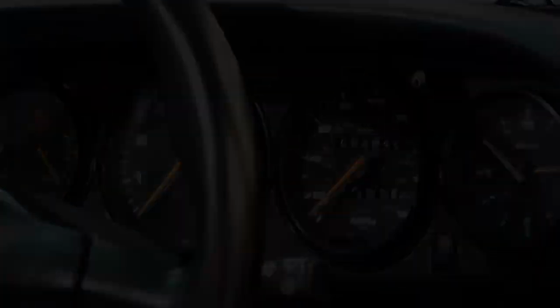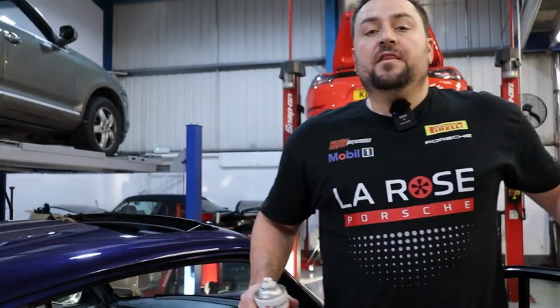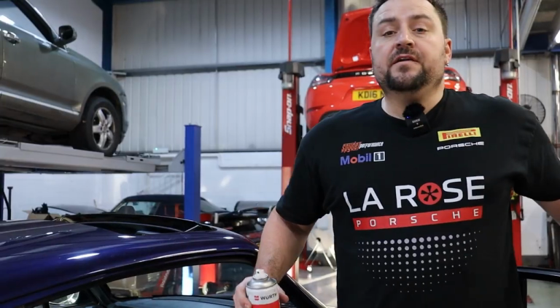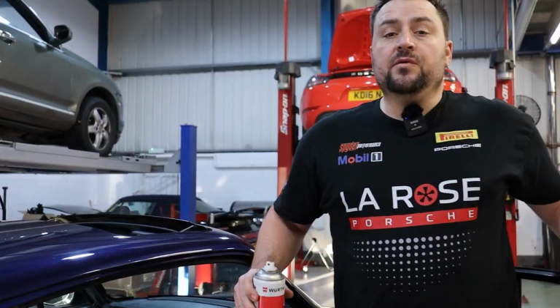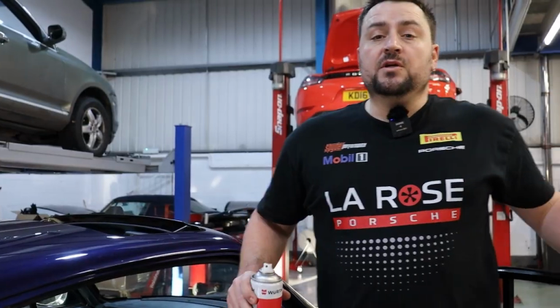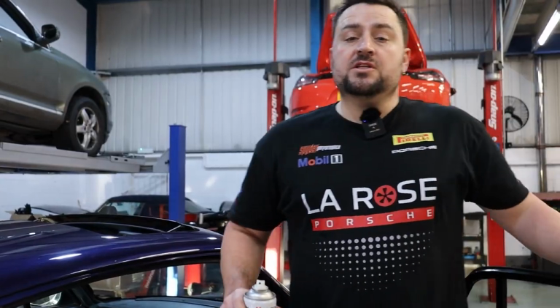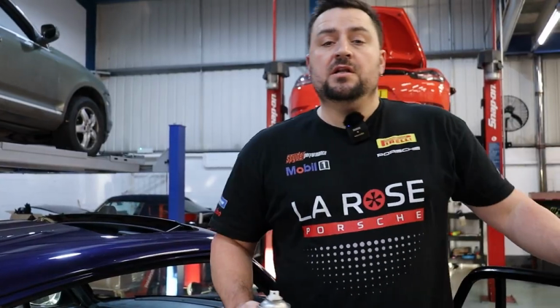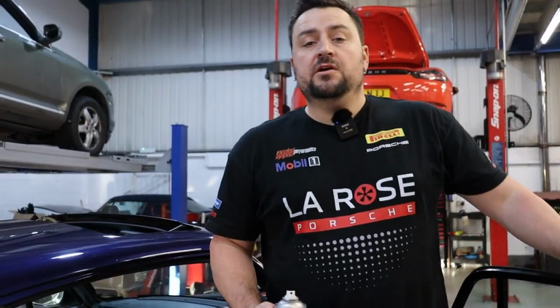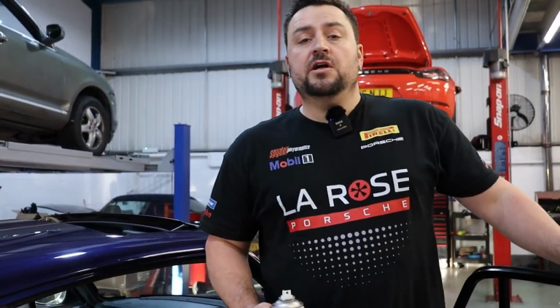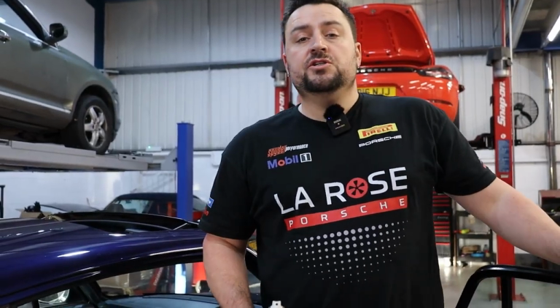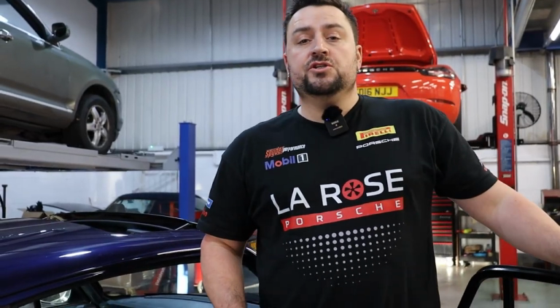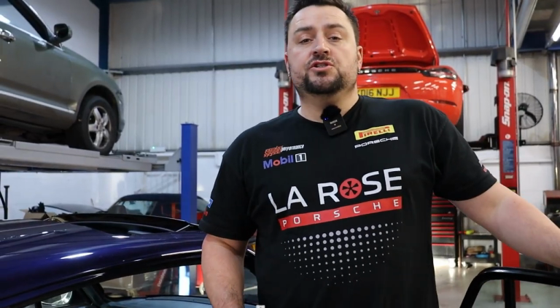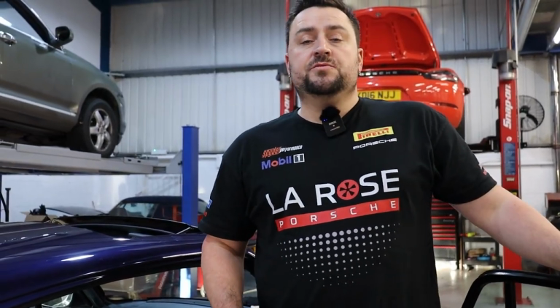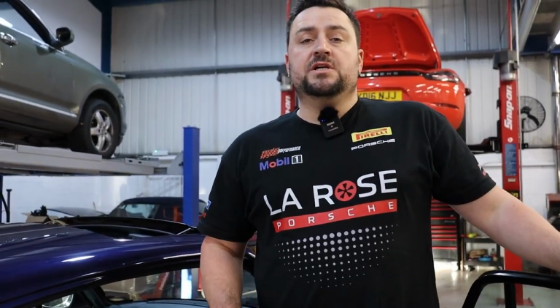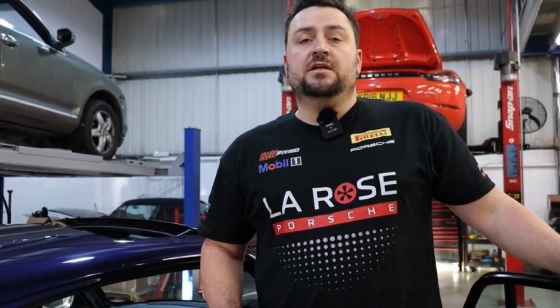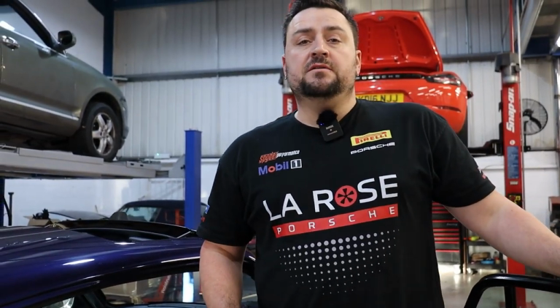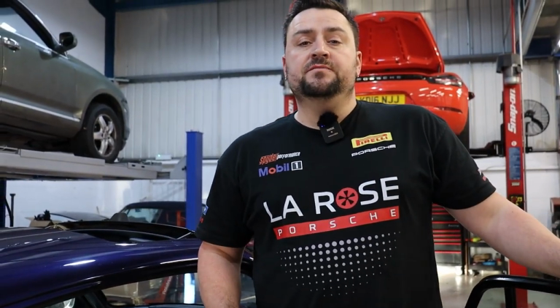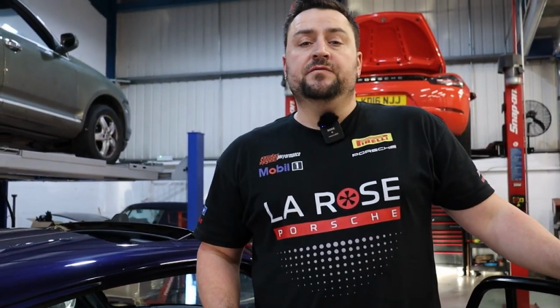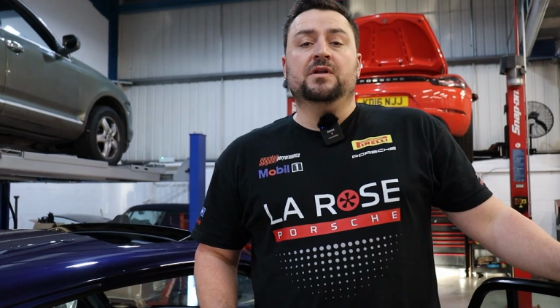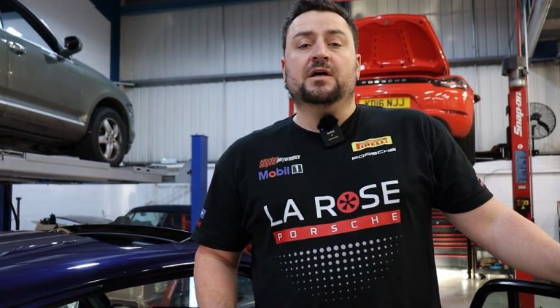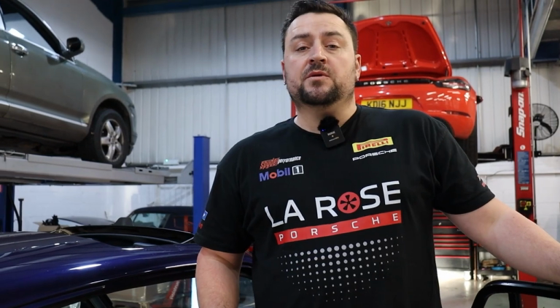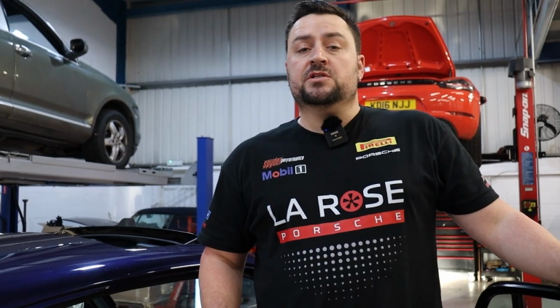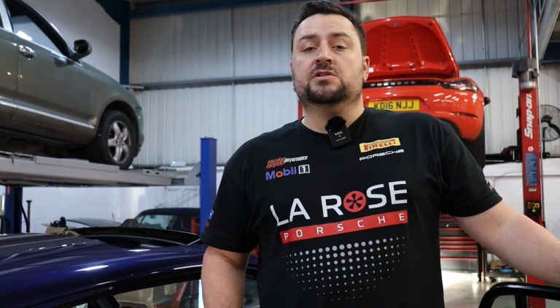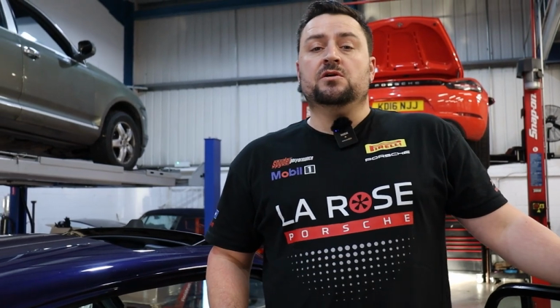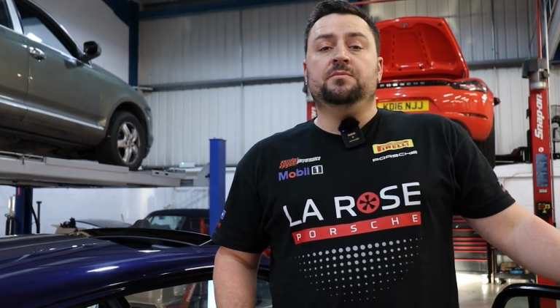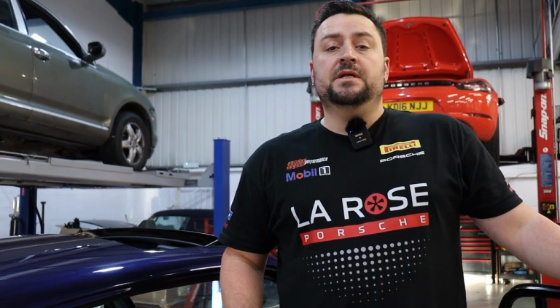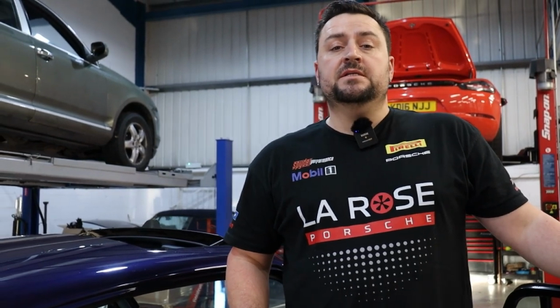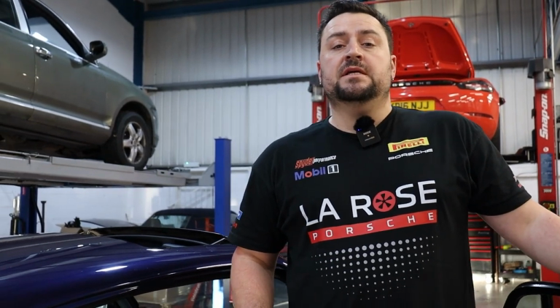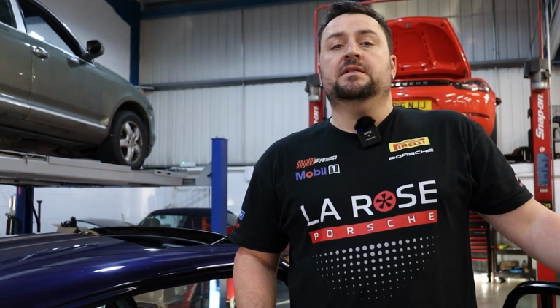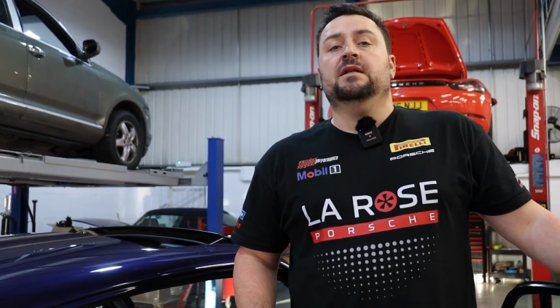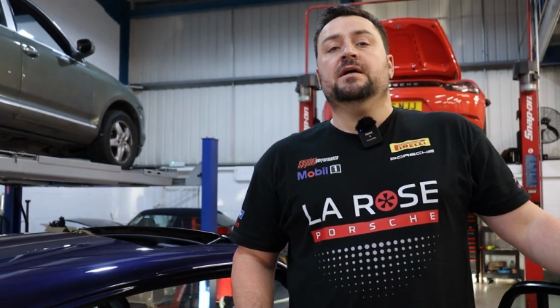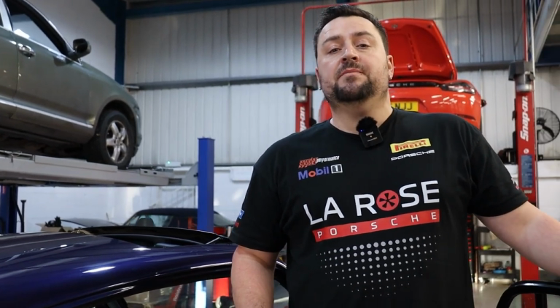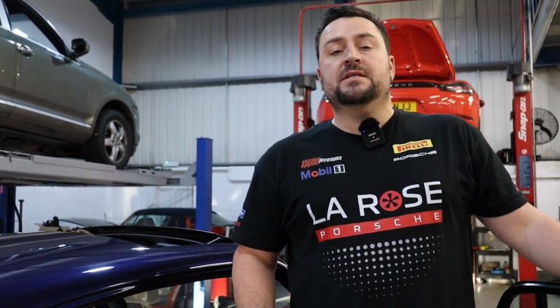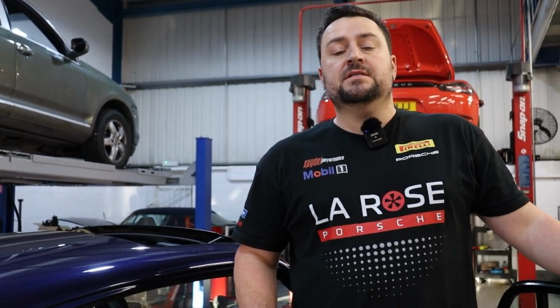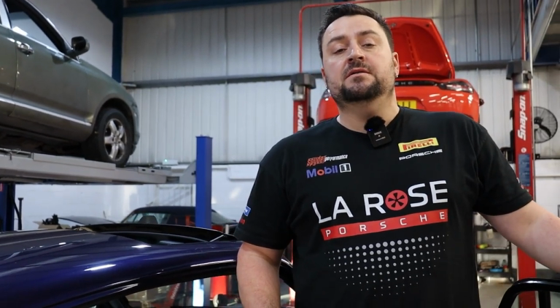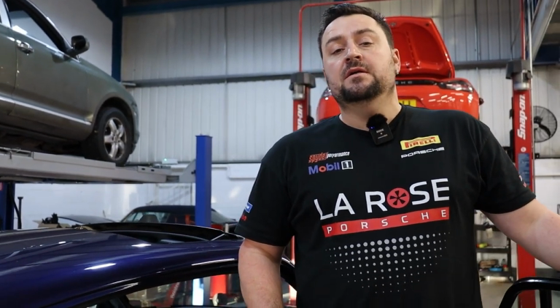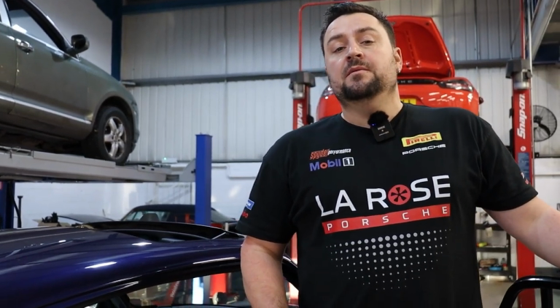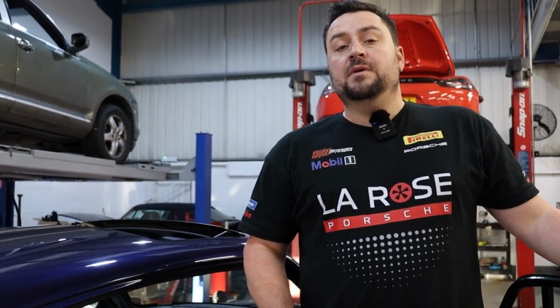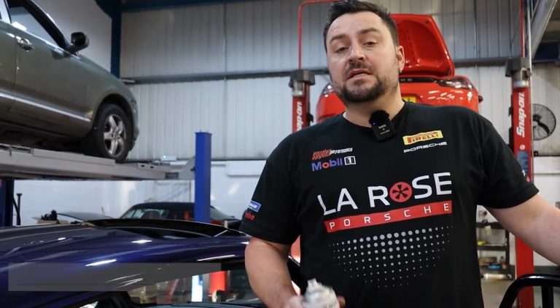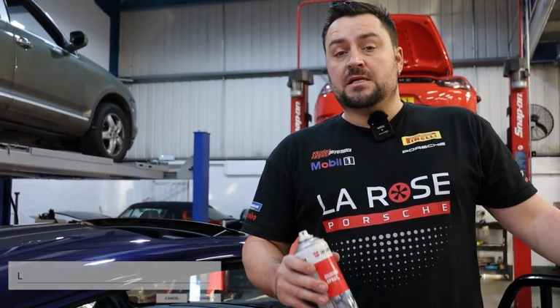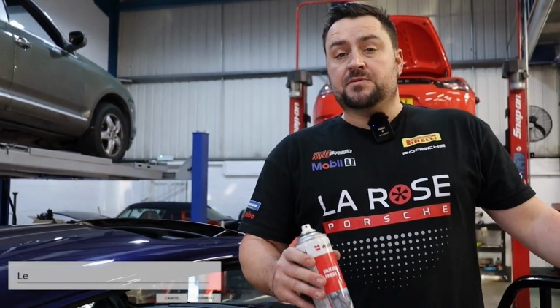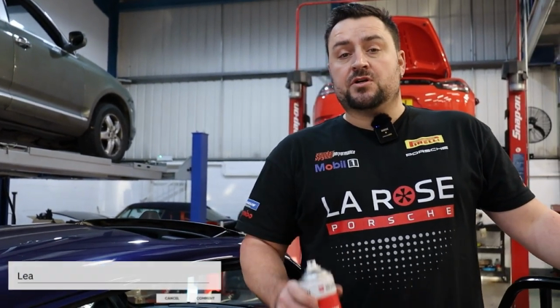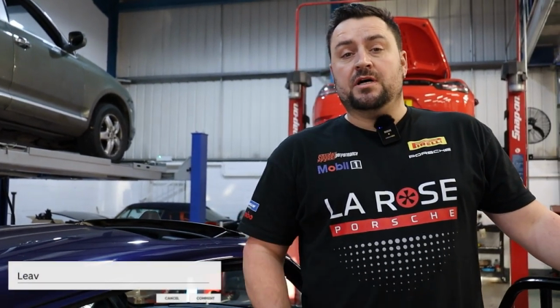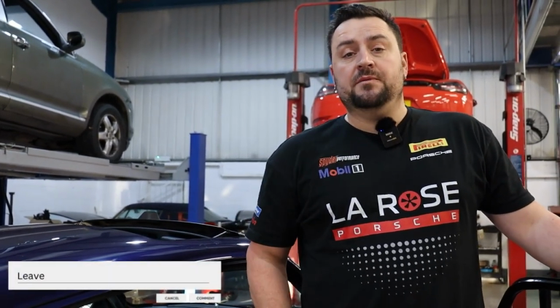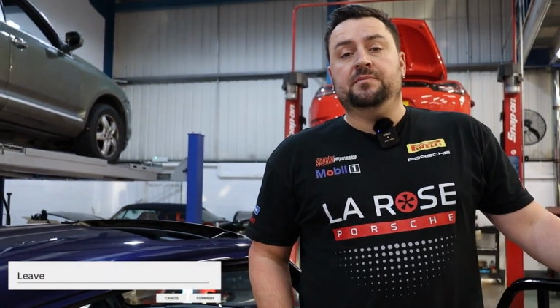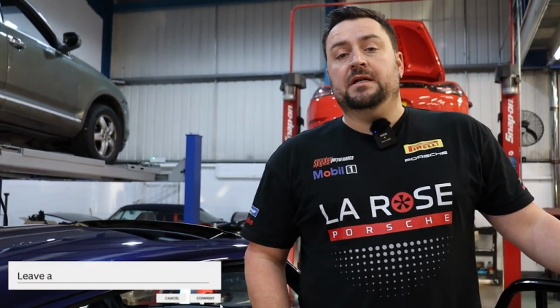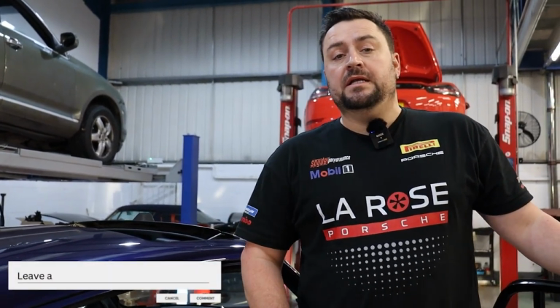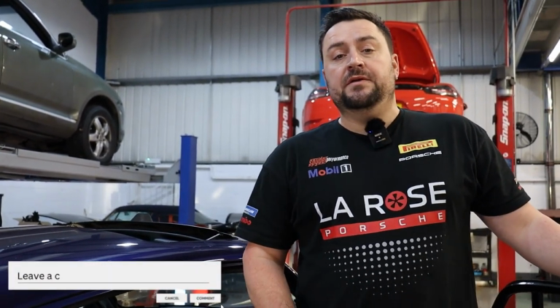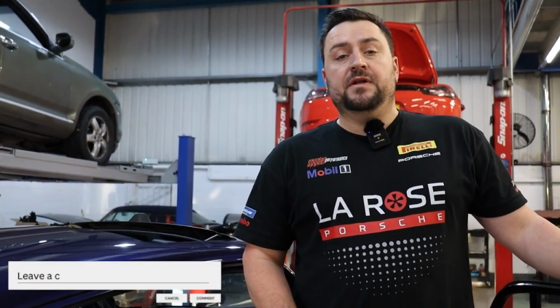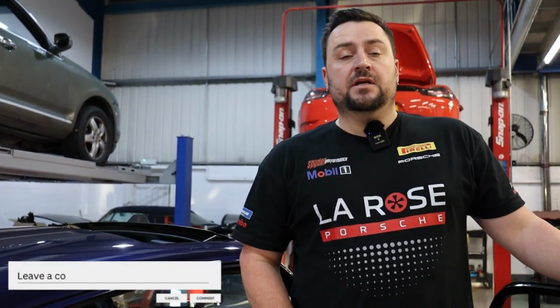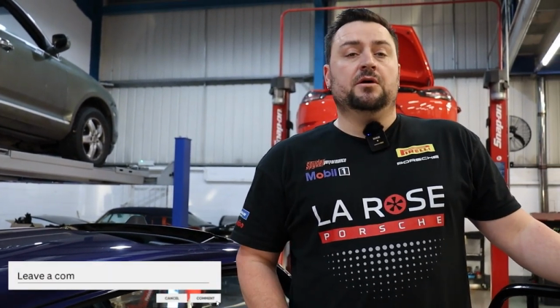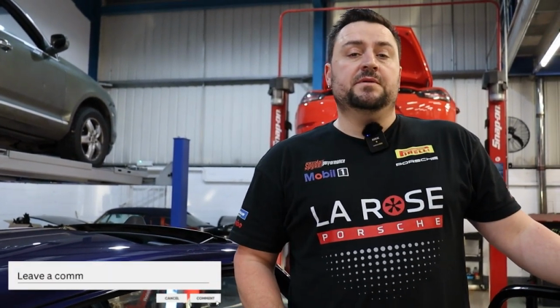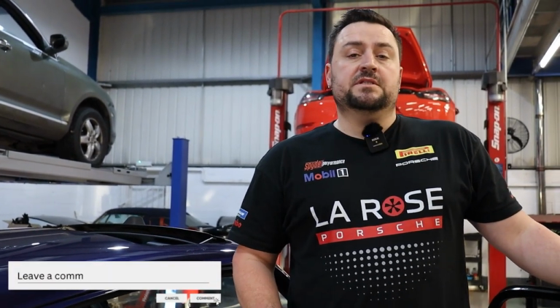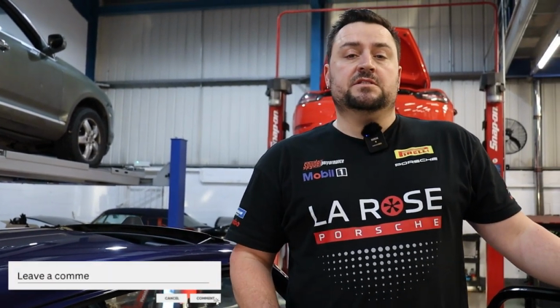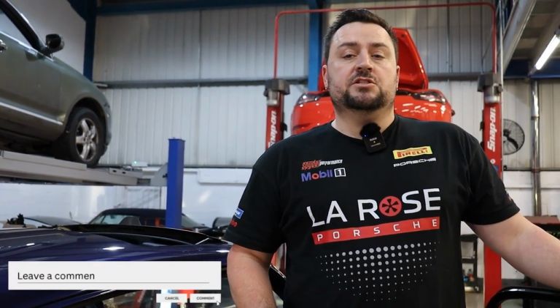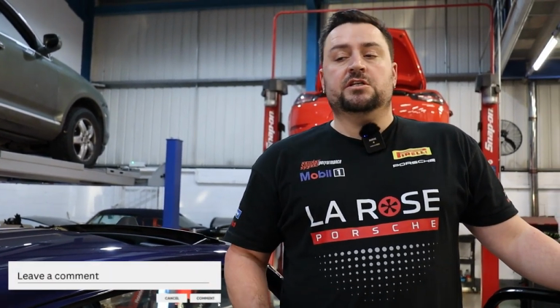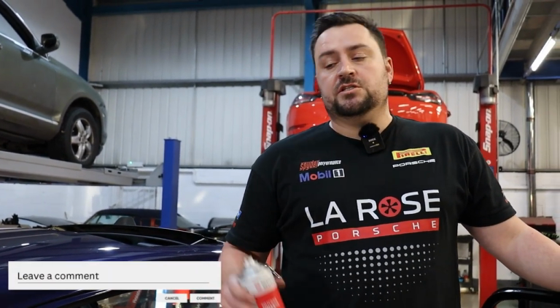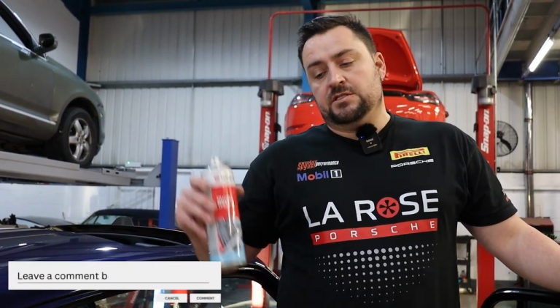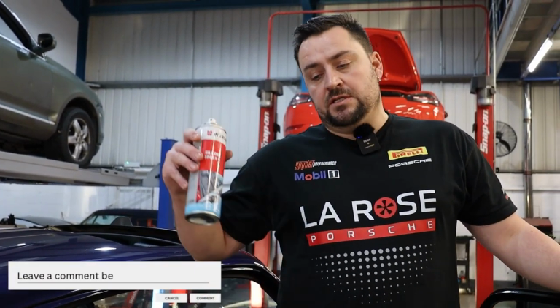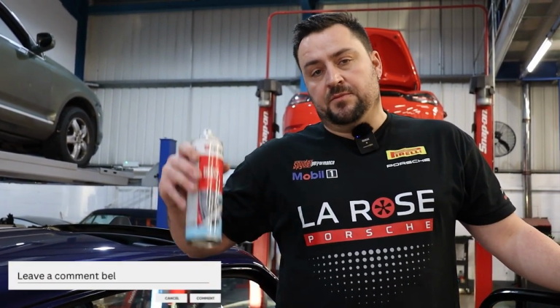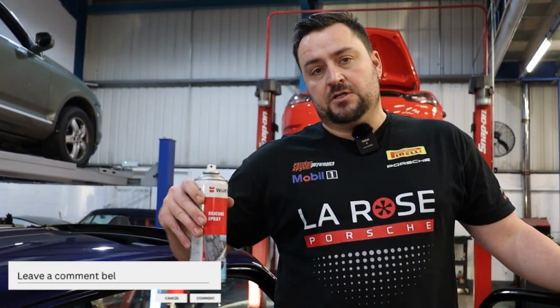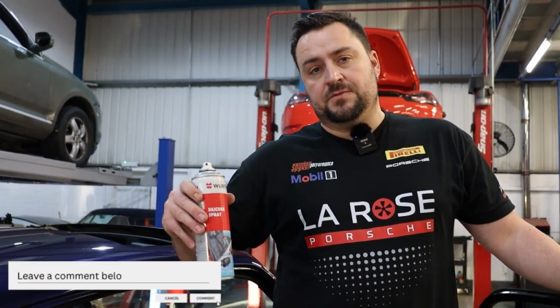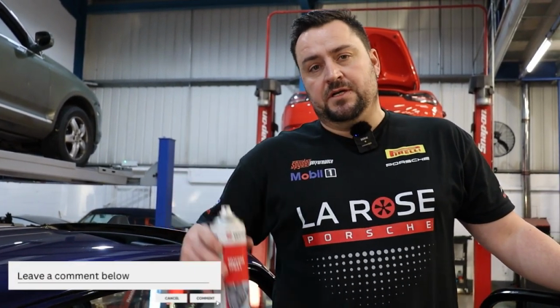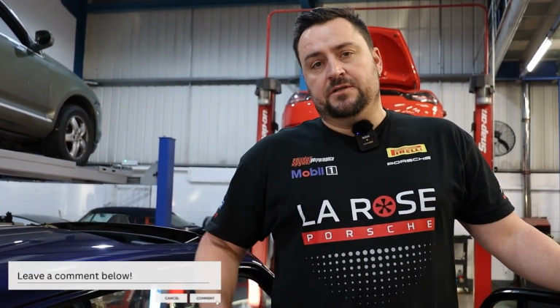I'll see you in the next video. Thanks for watching the LaRose YouTube channel. If you like what you saw, please hit the like button, subscribe, and leave any comments and suggestions in the box below.